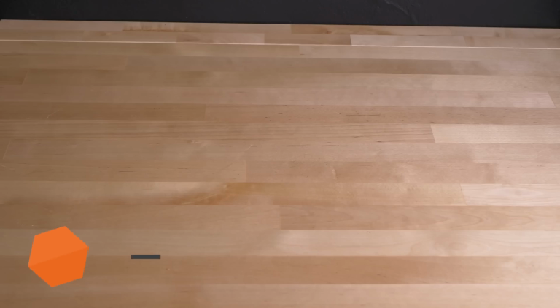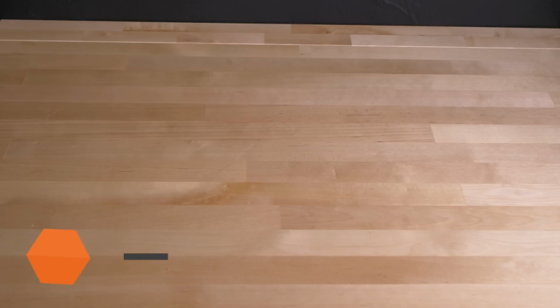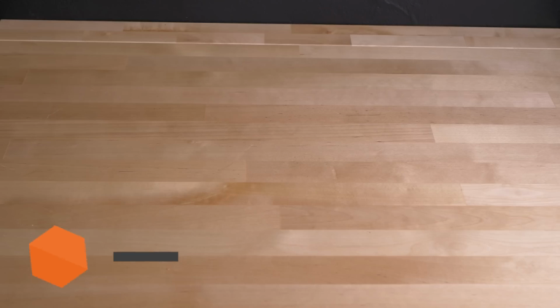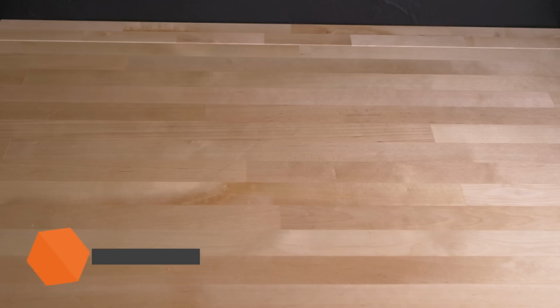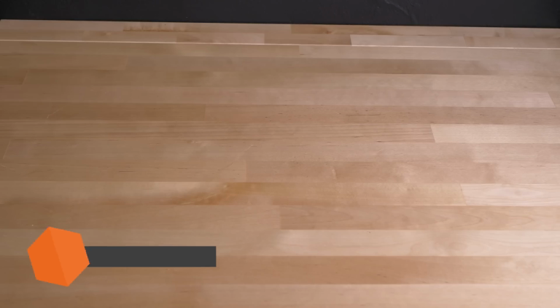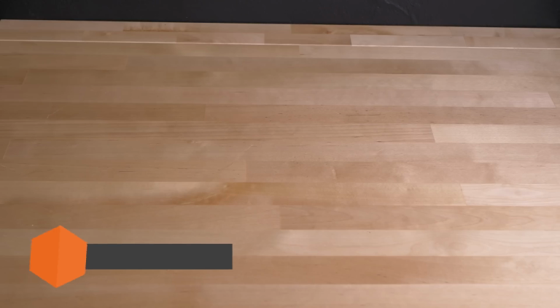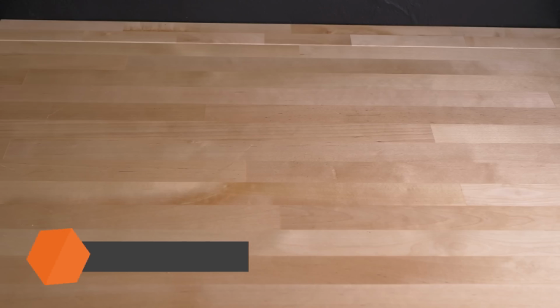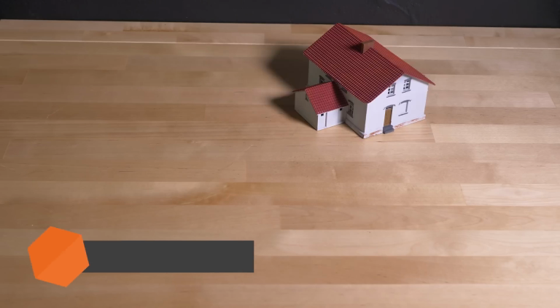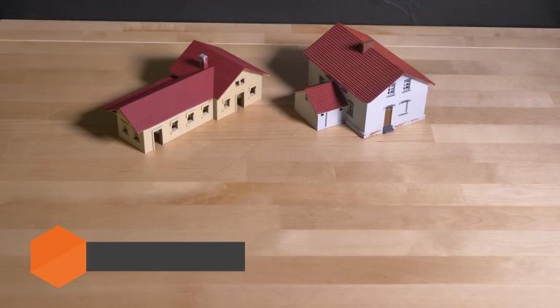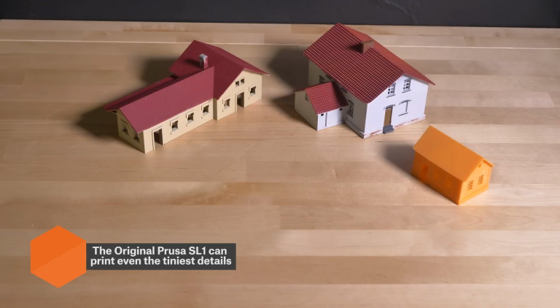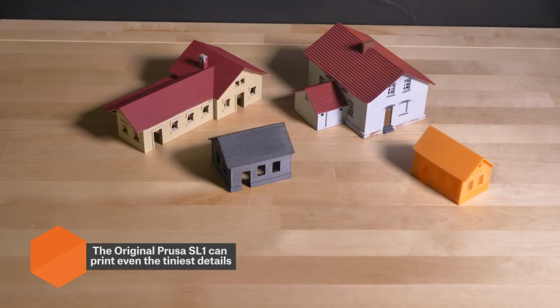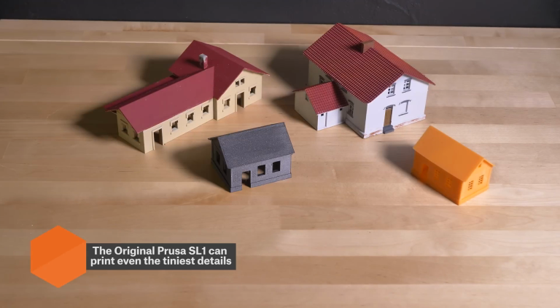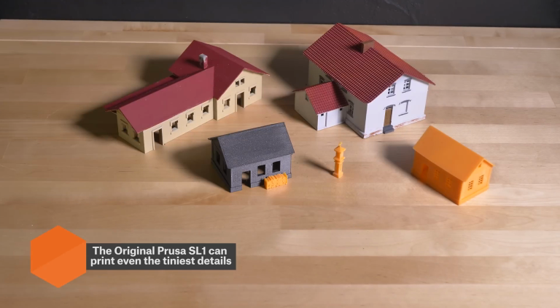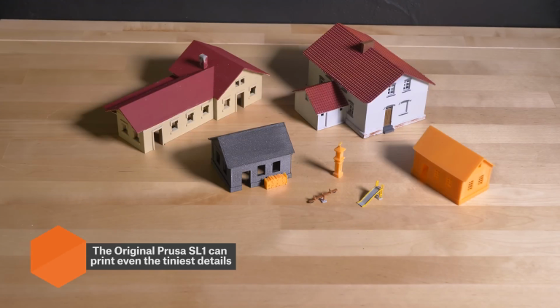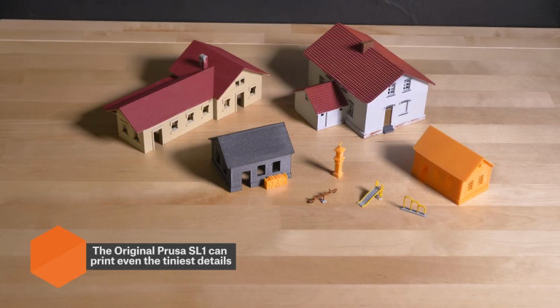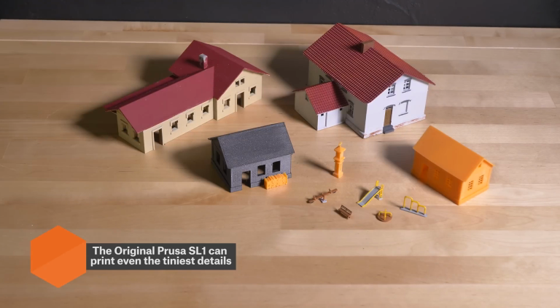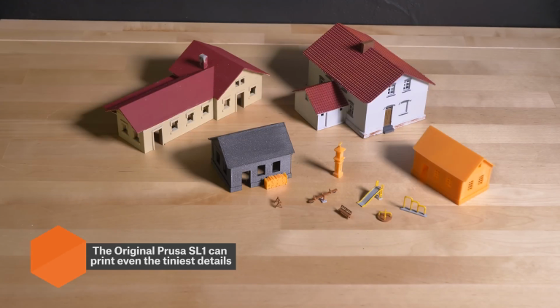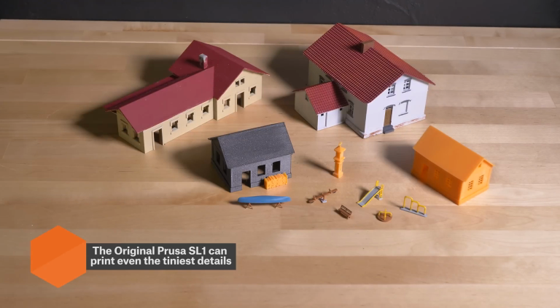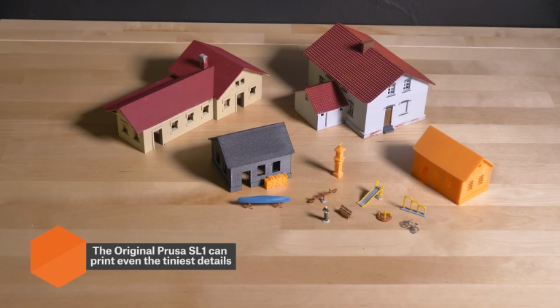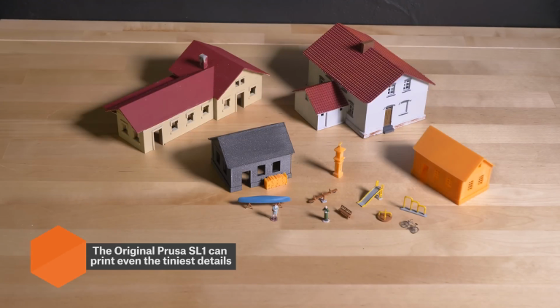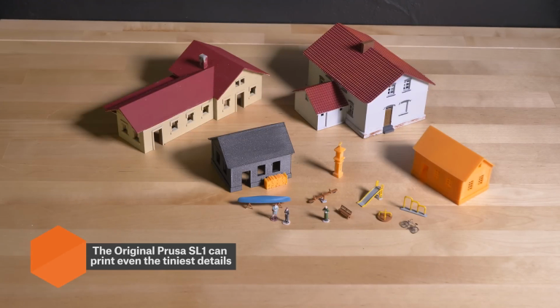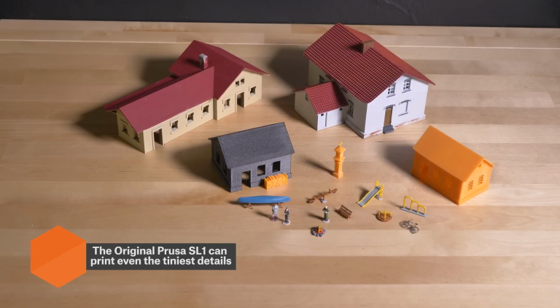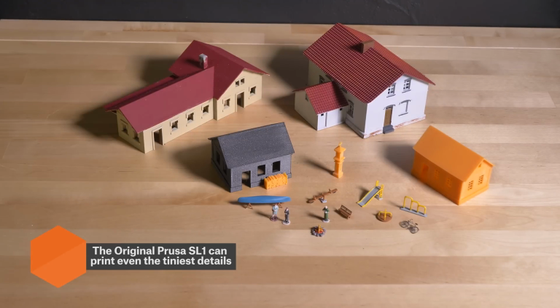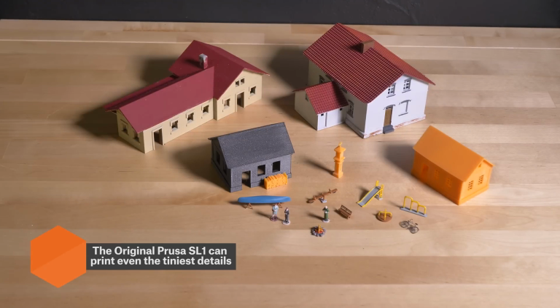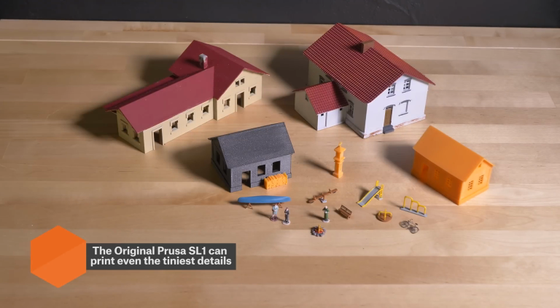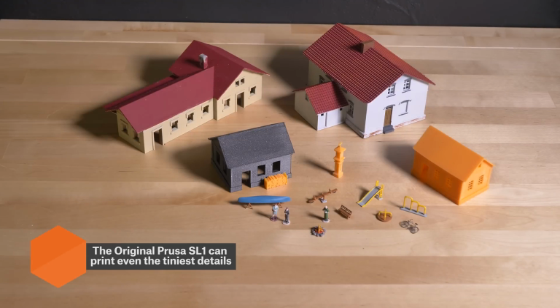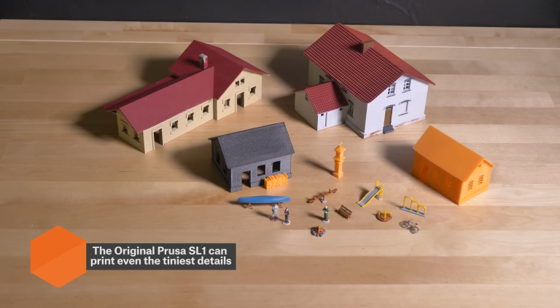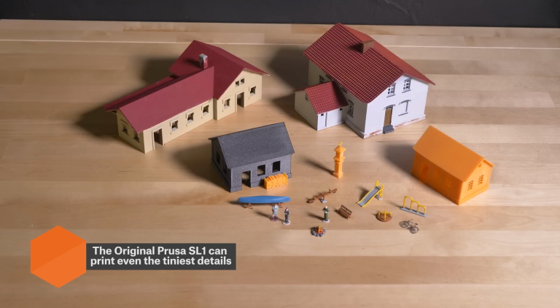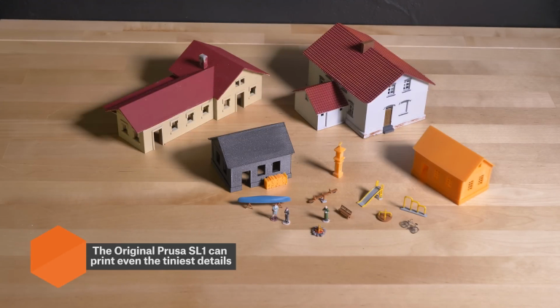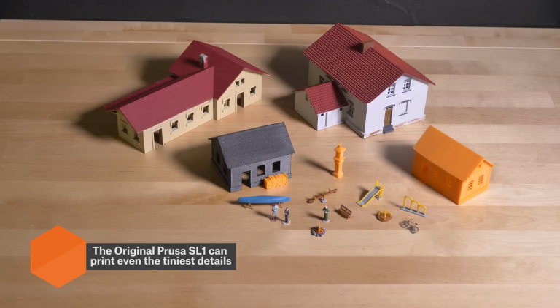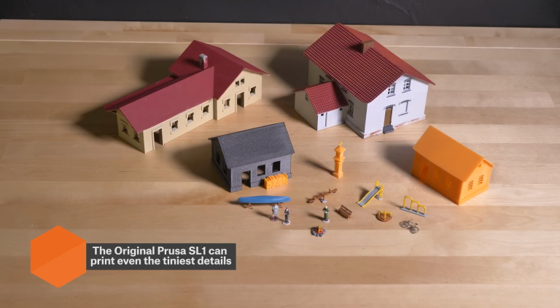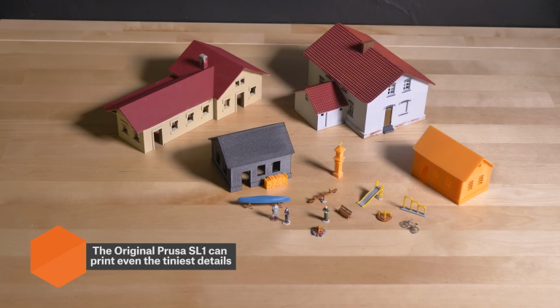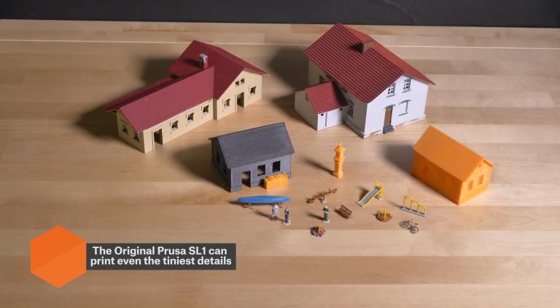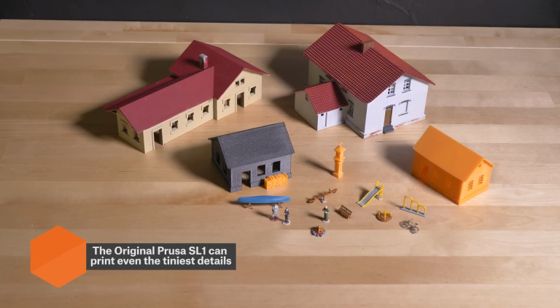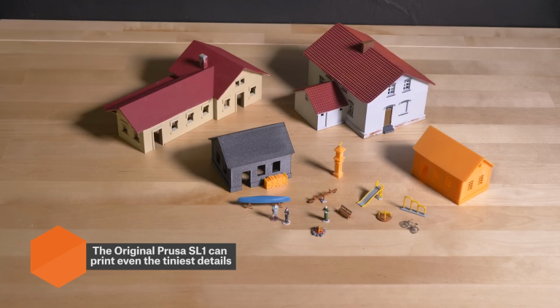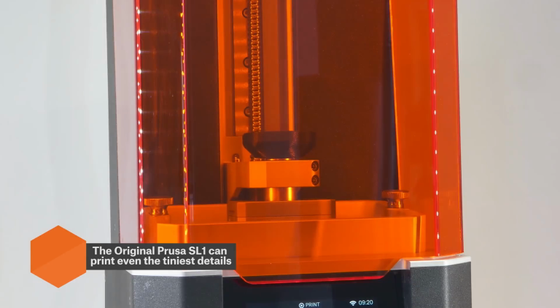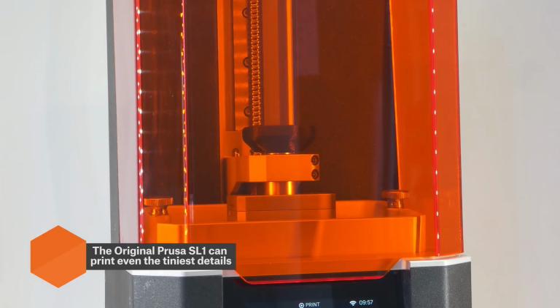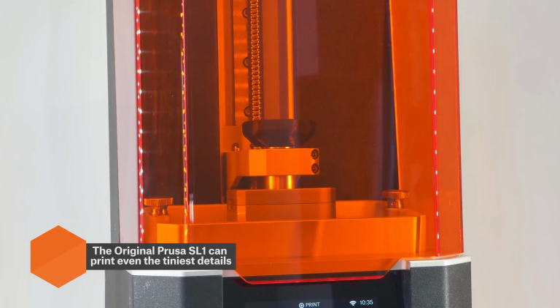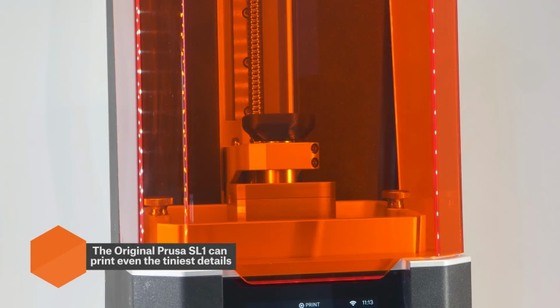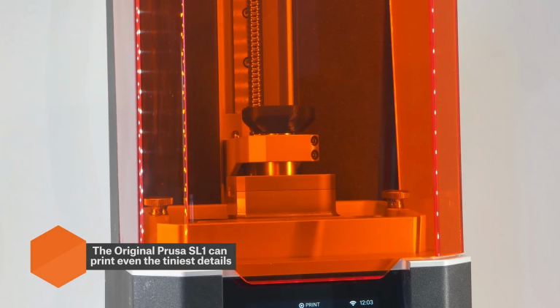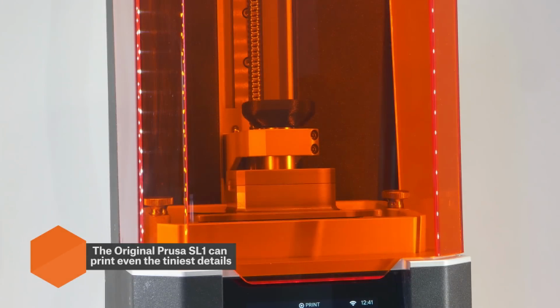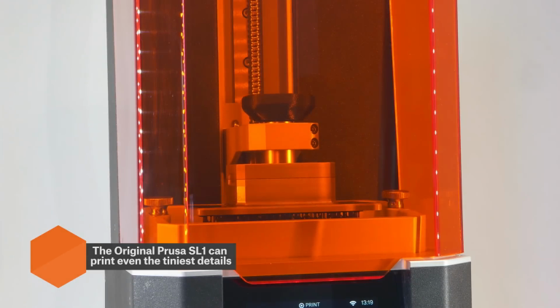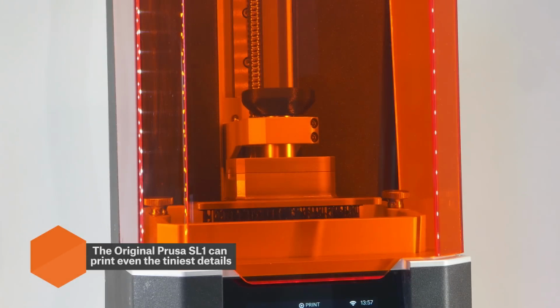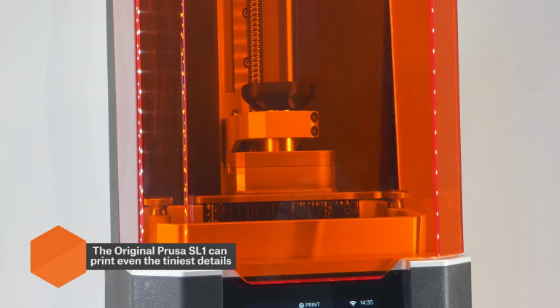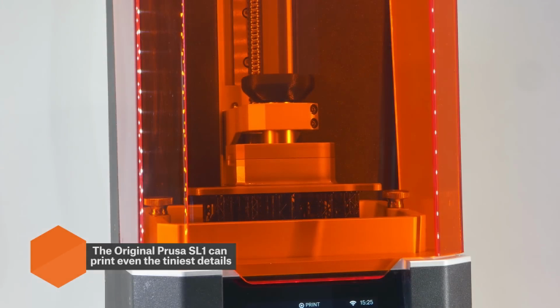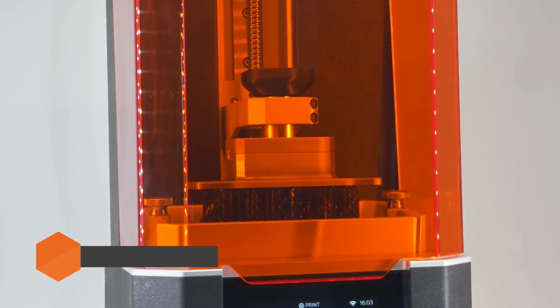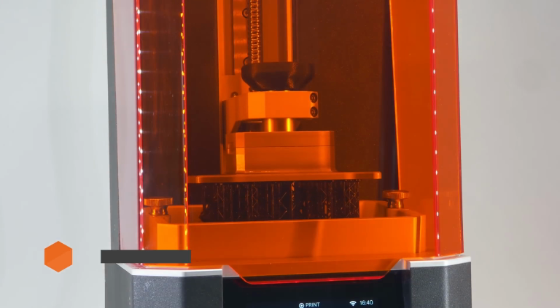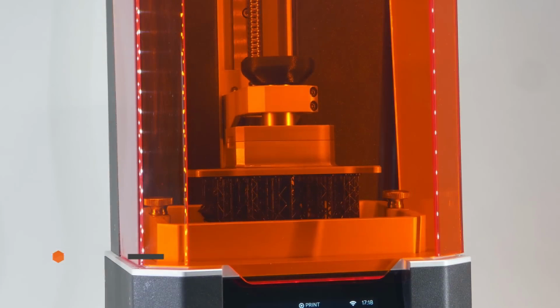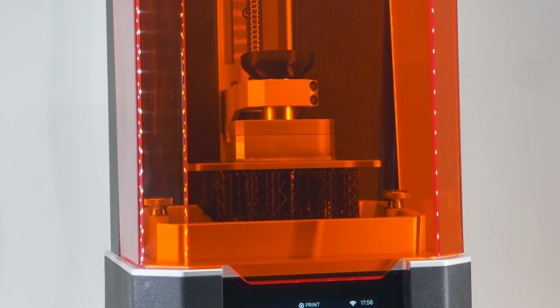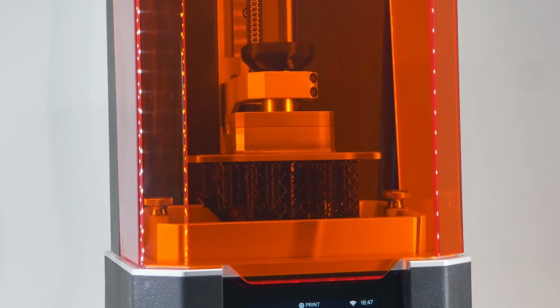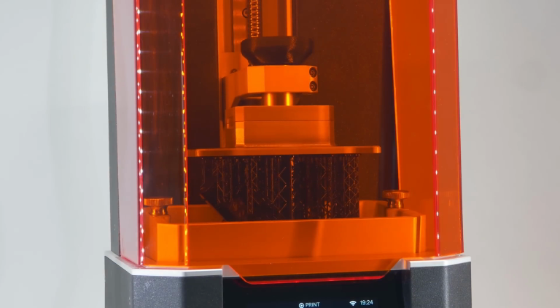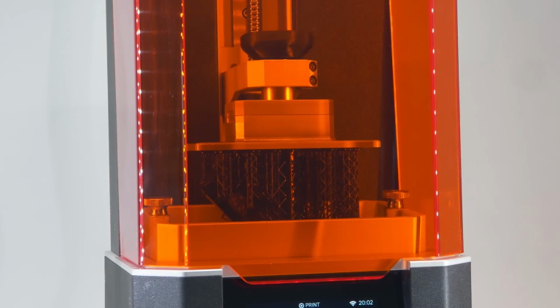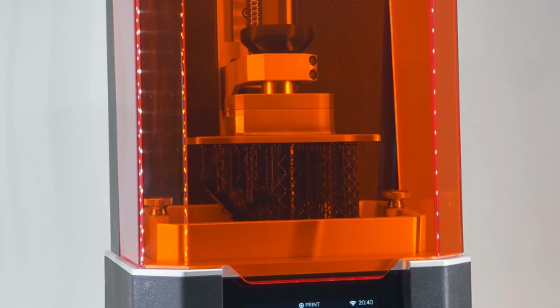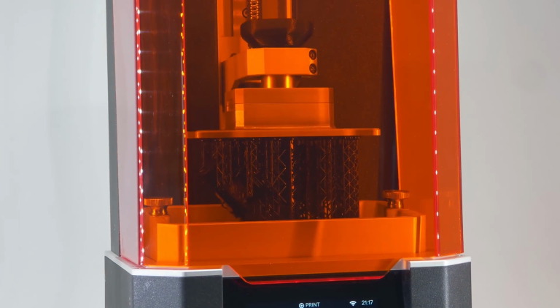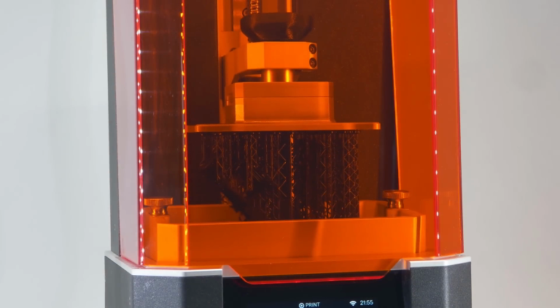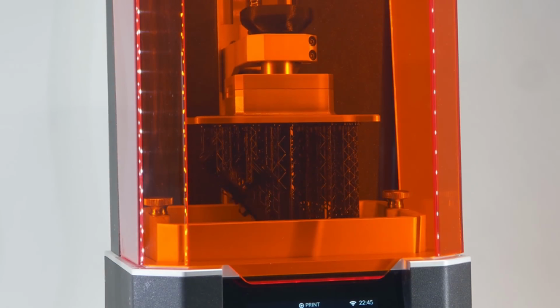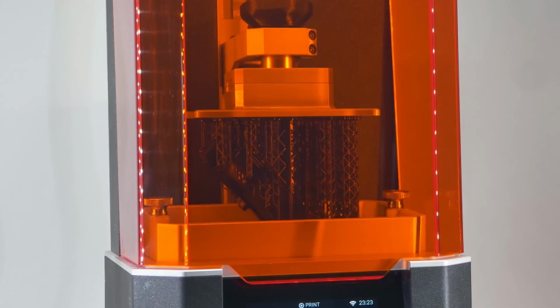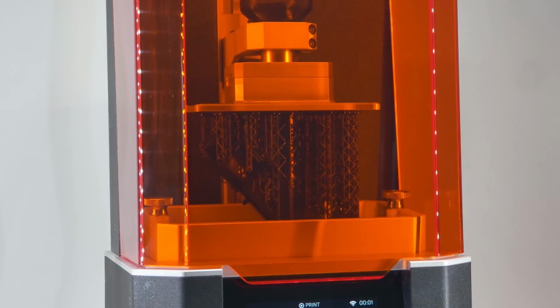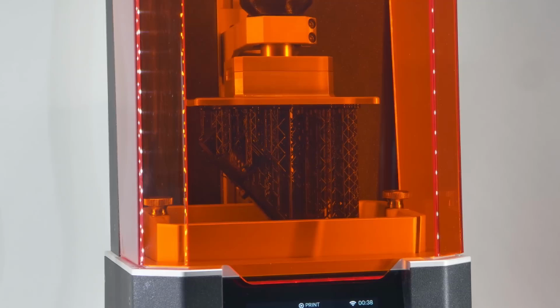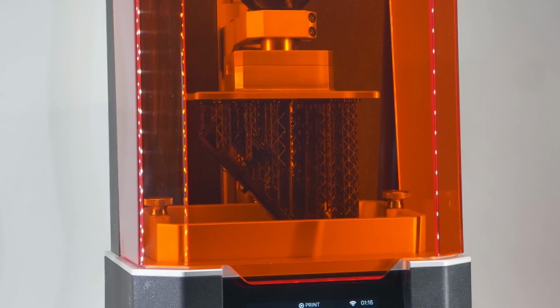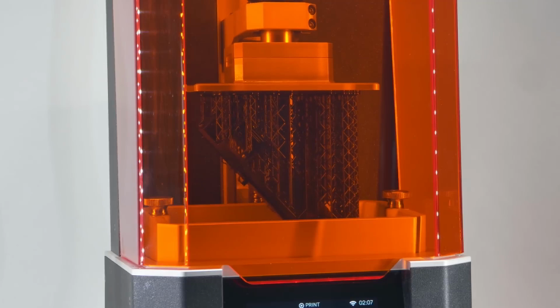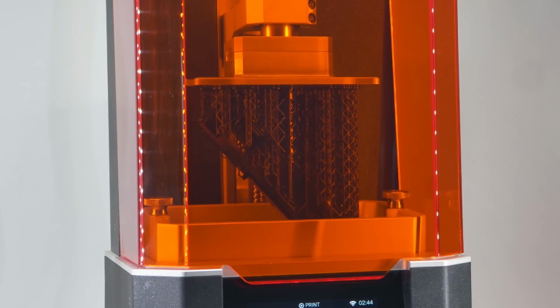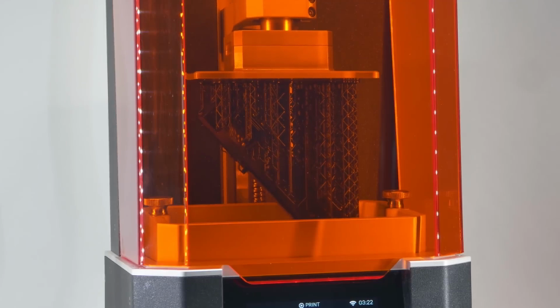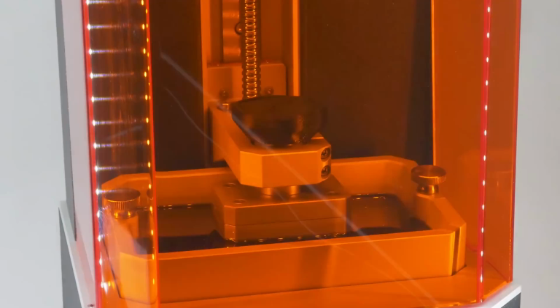Last but not least, we added 3D printed buildings and scenery props to complete the look of the landscape.